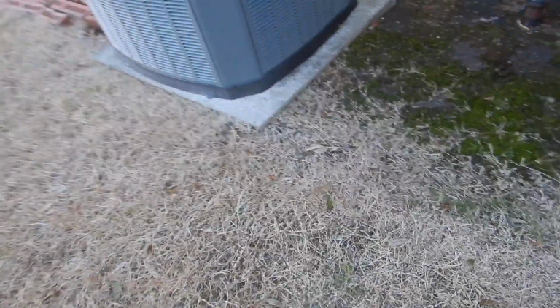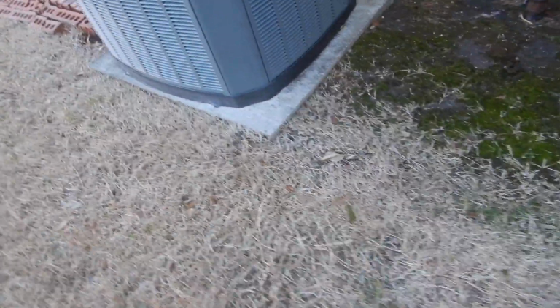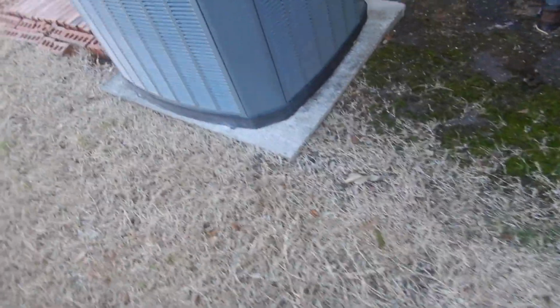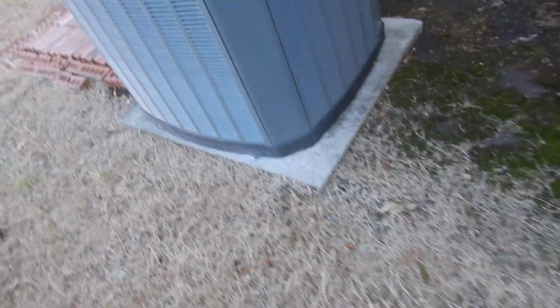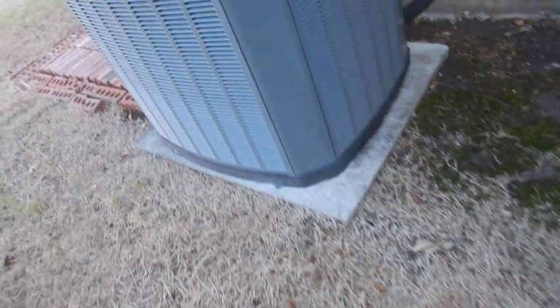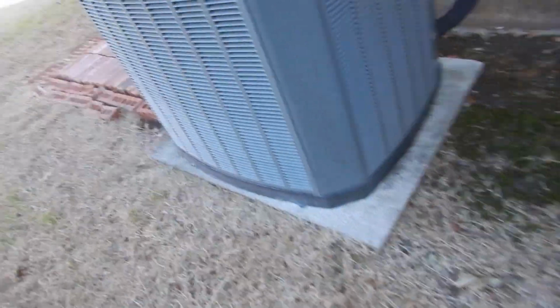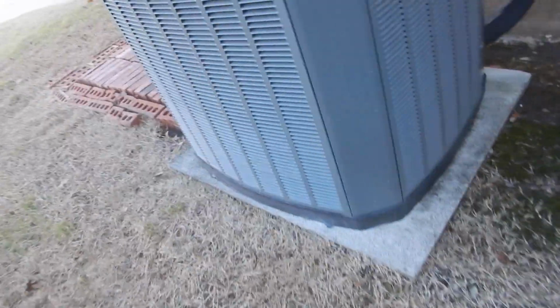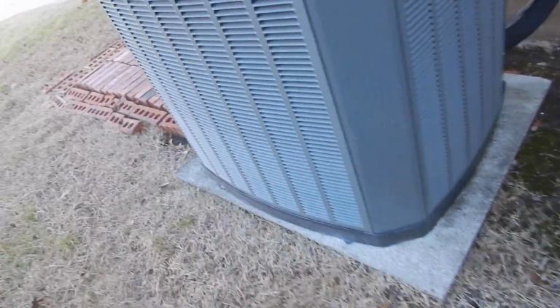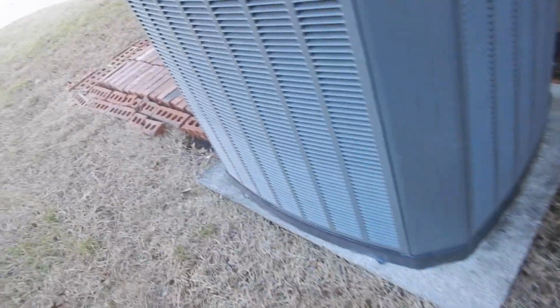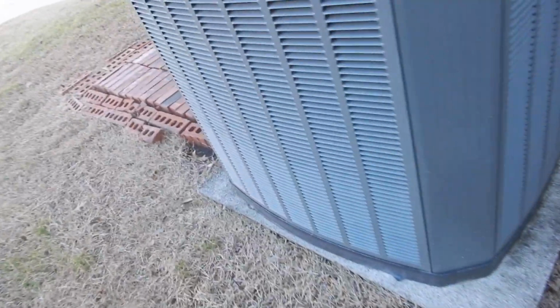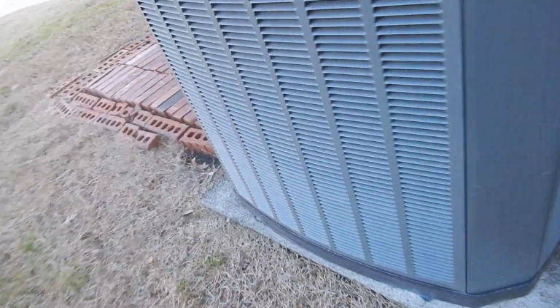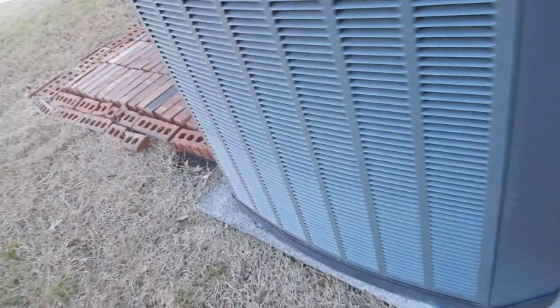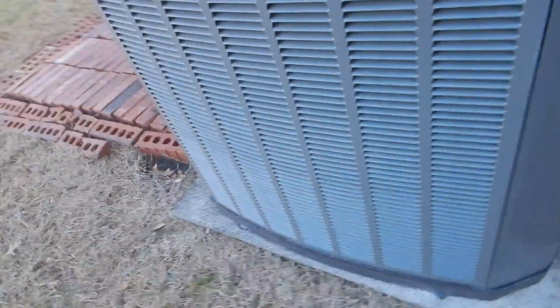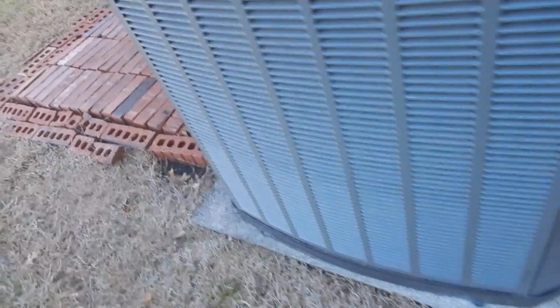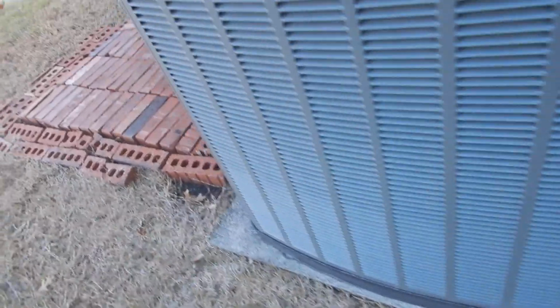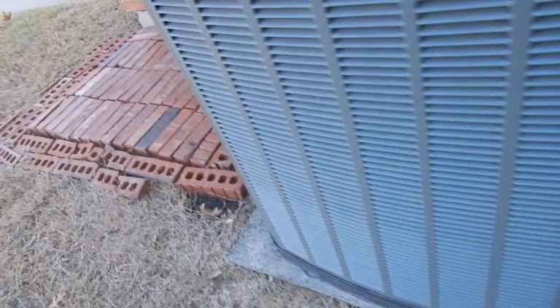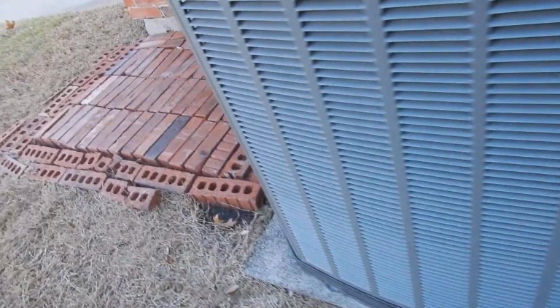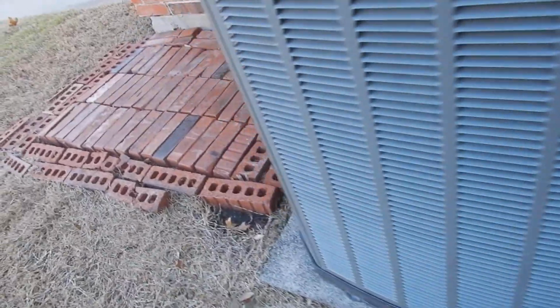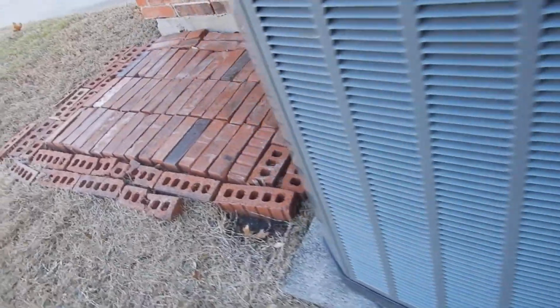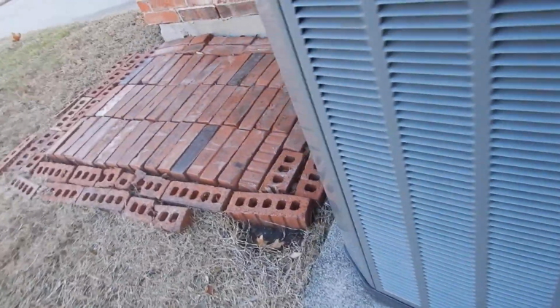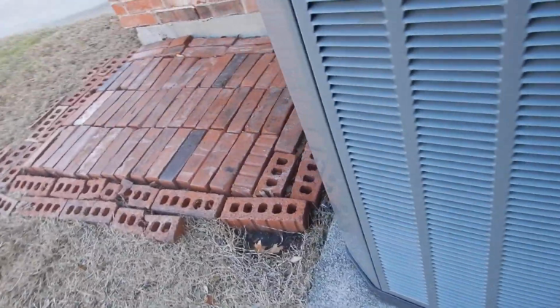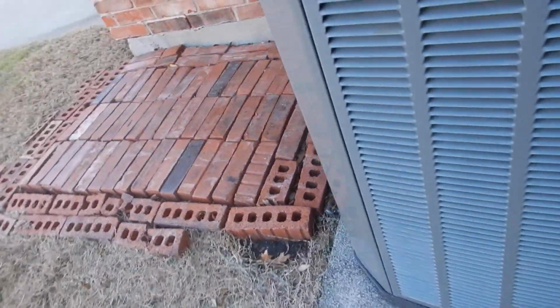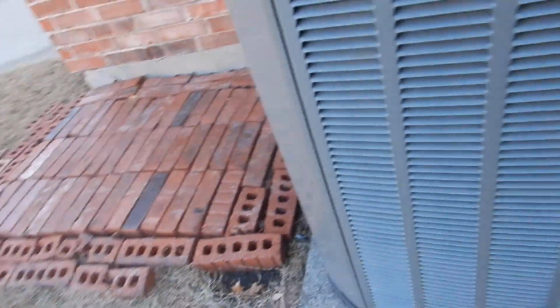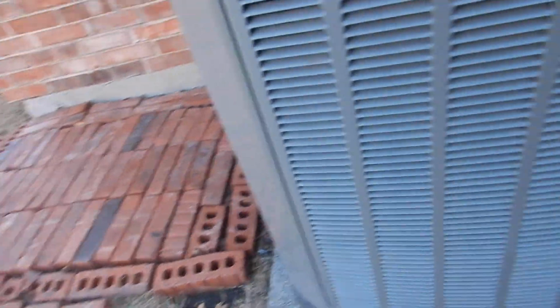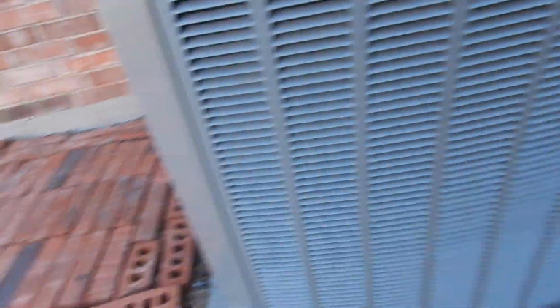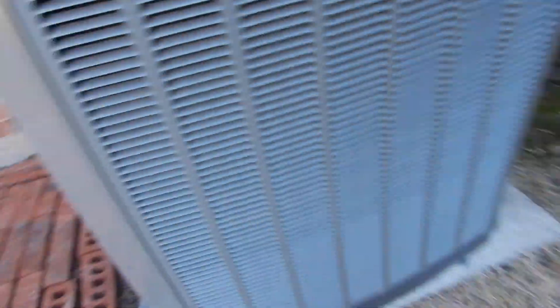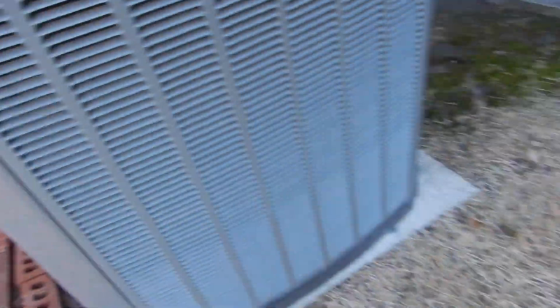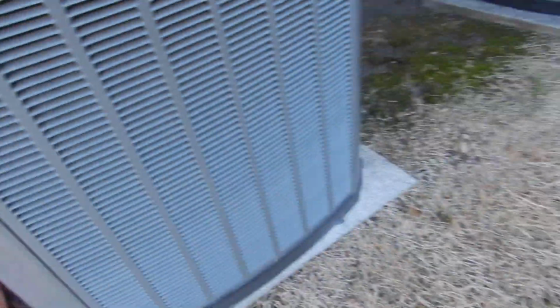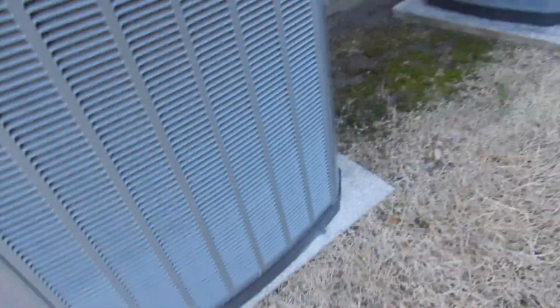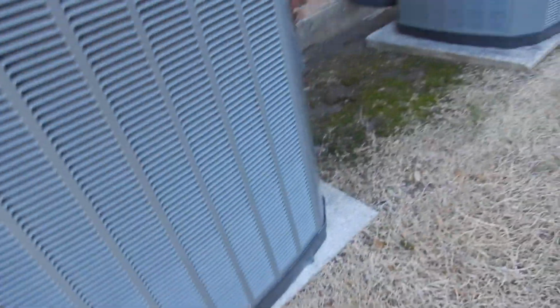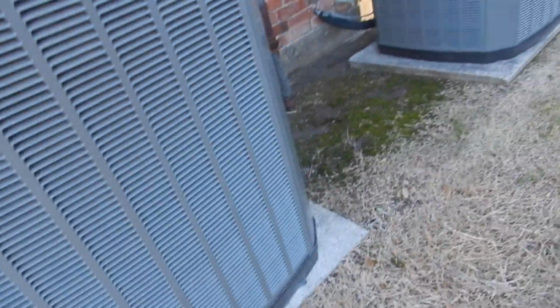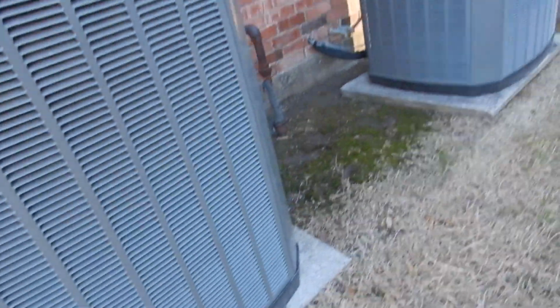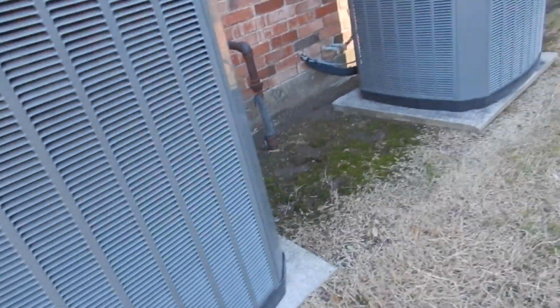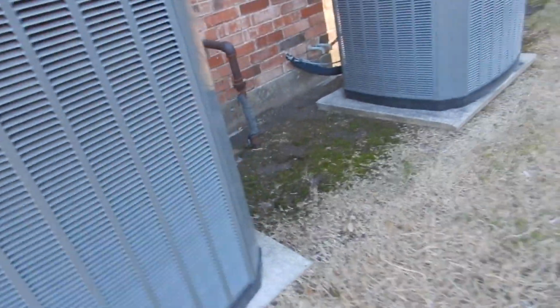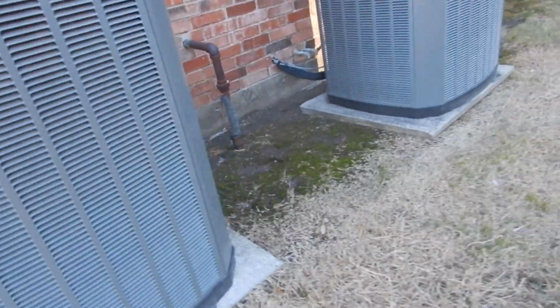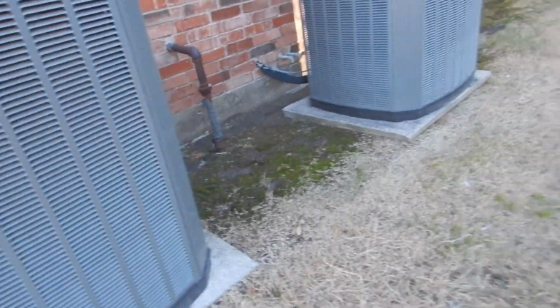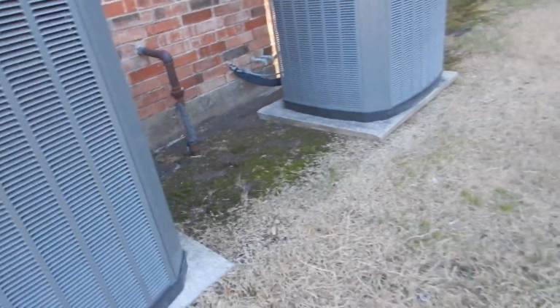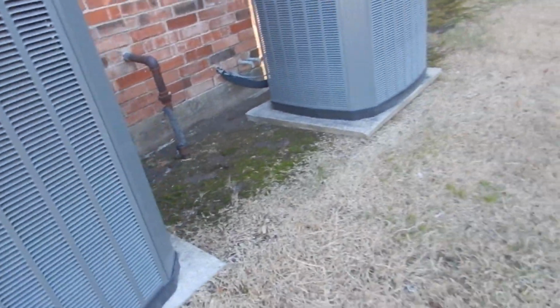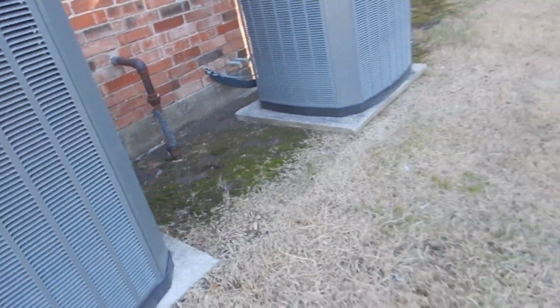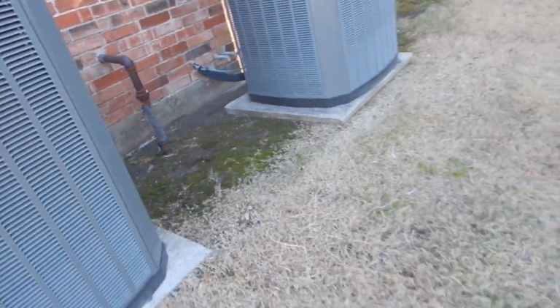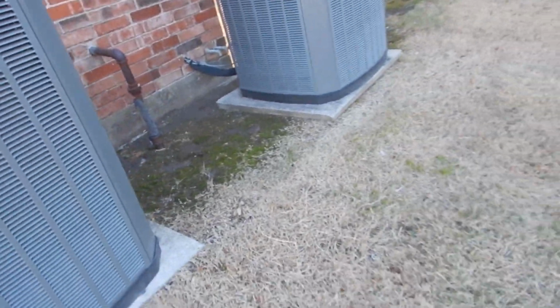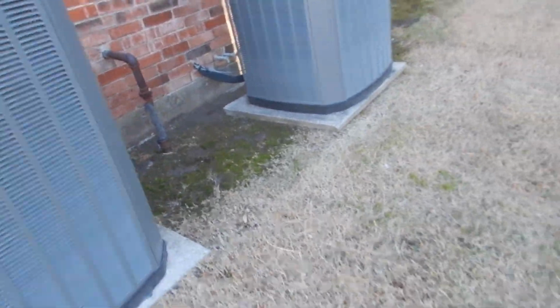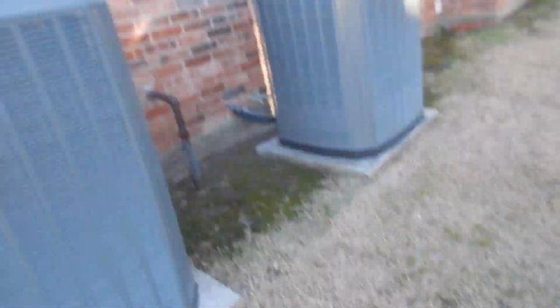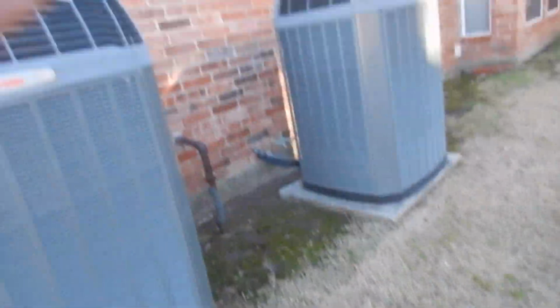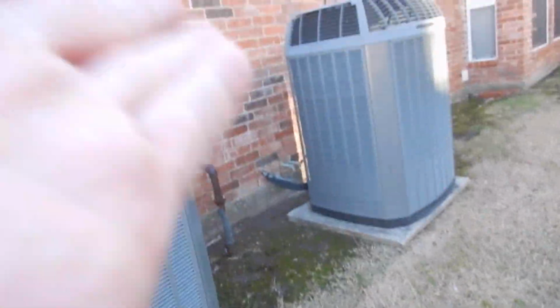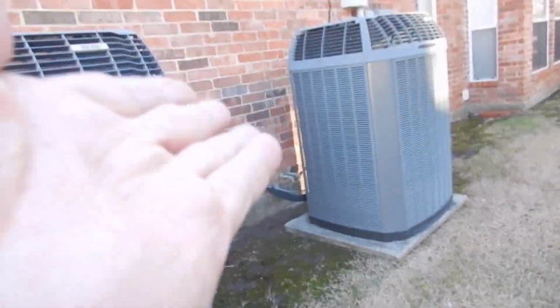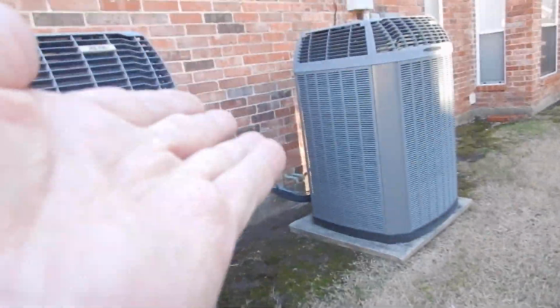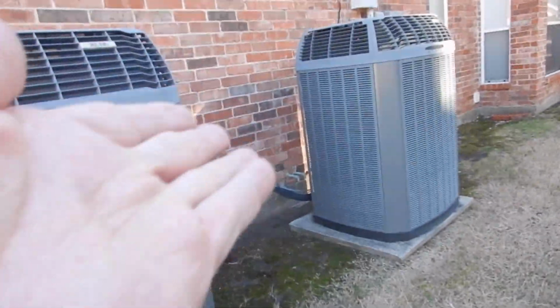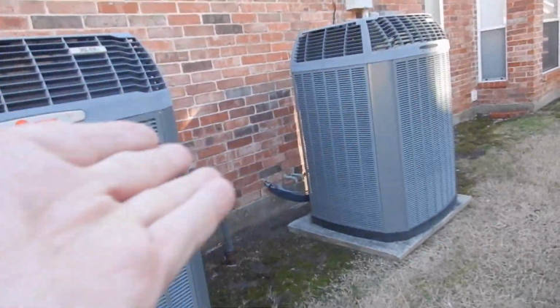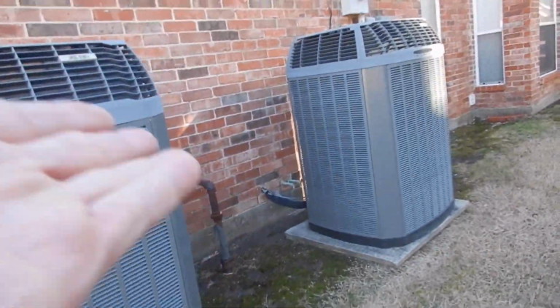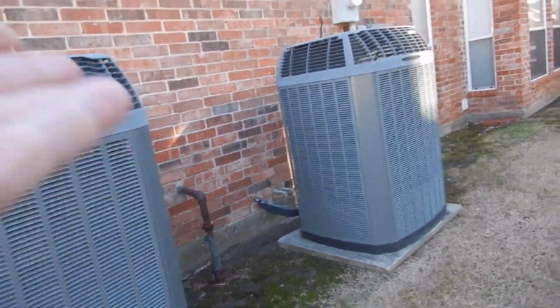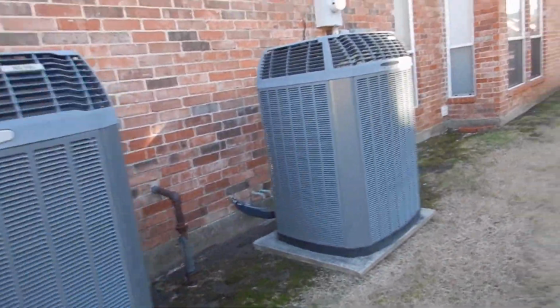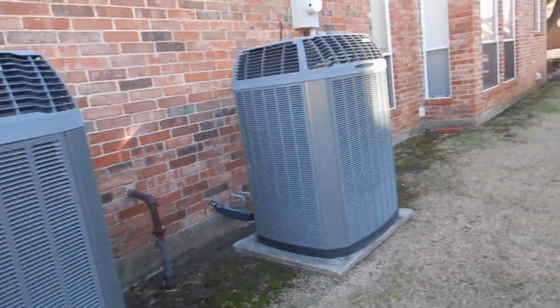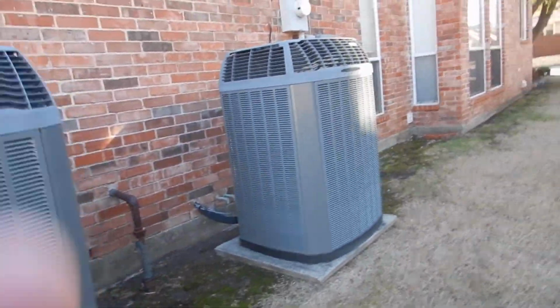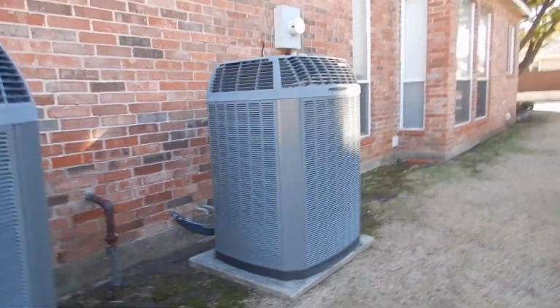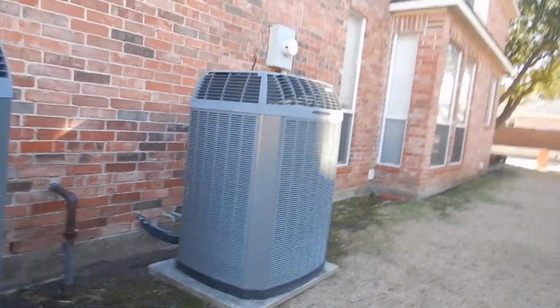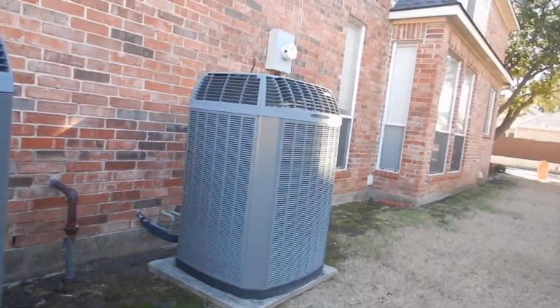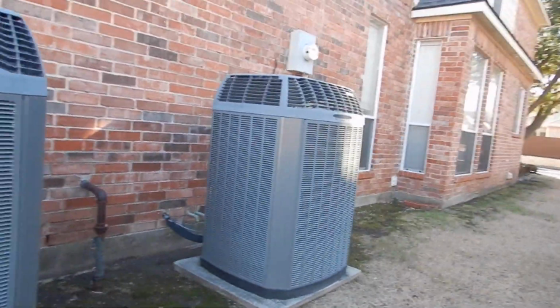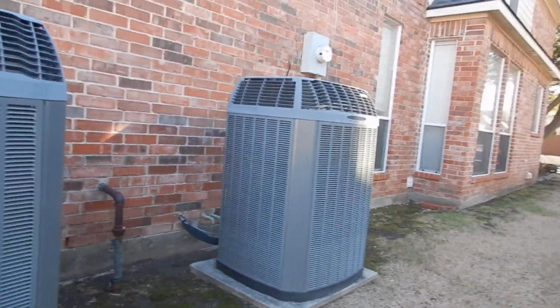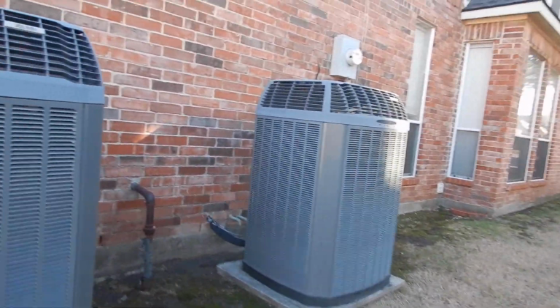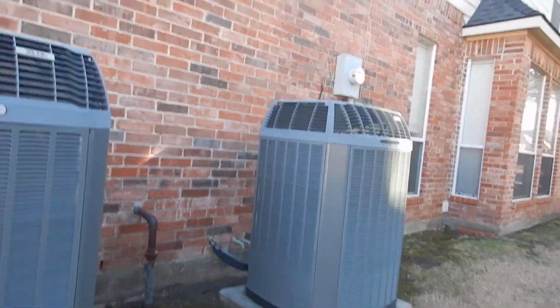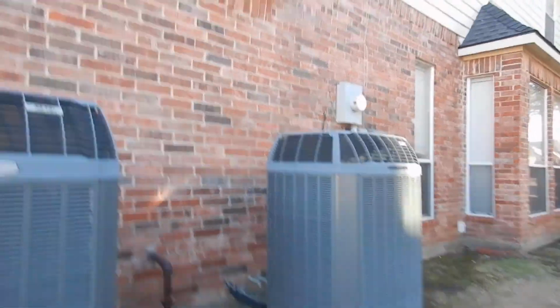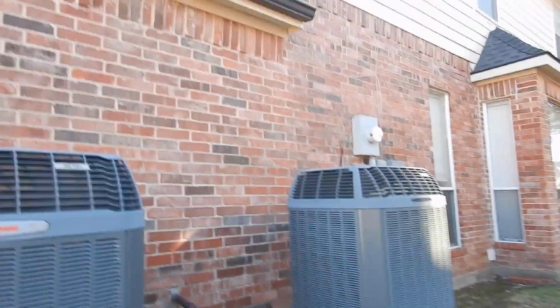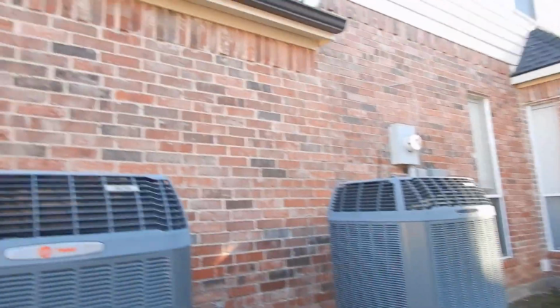So to summarize: improperly fused, dirty coils, not properly elevated, improper foam insulation, and wrong kind of caps.